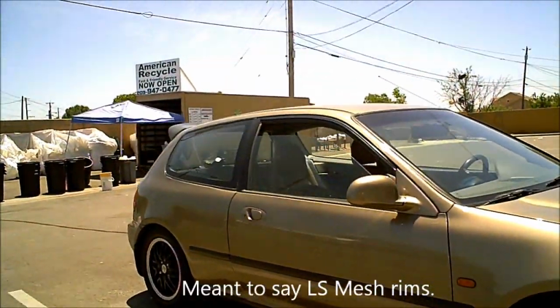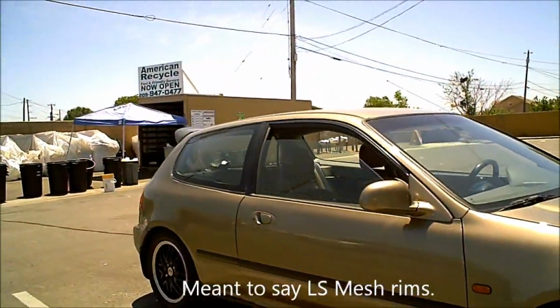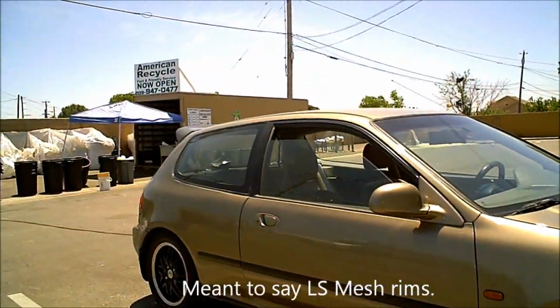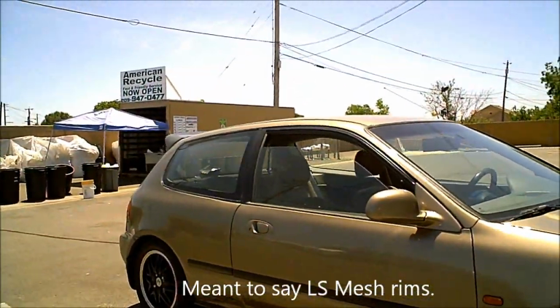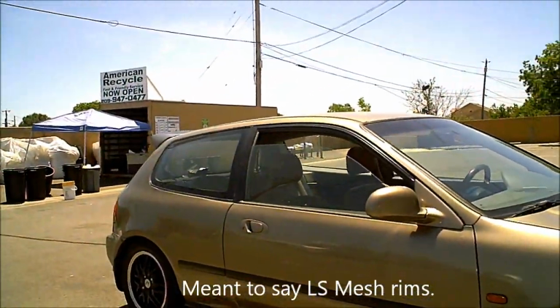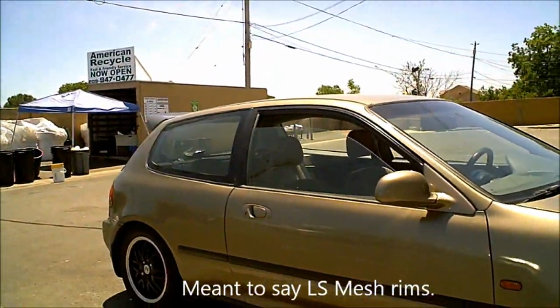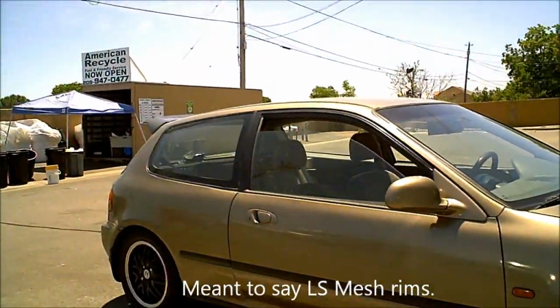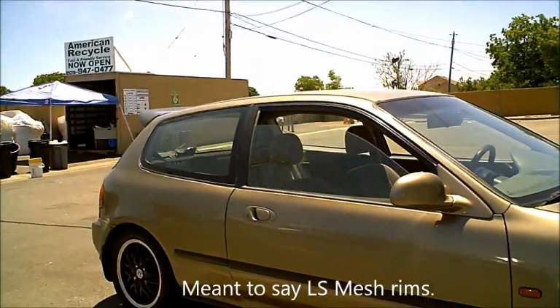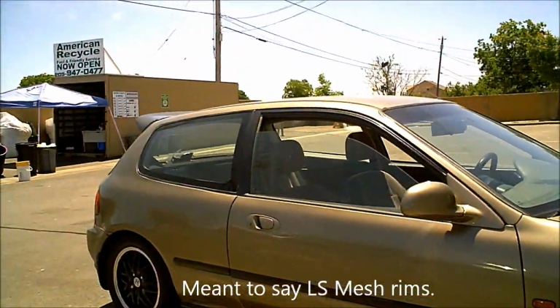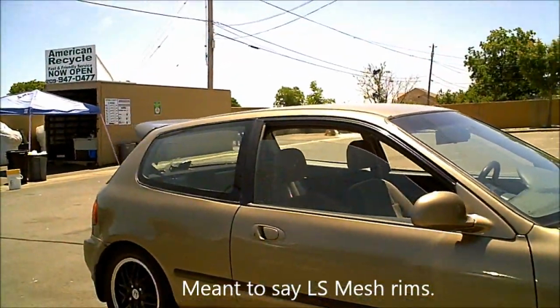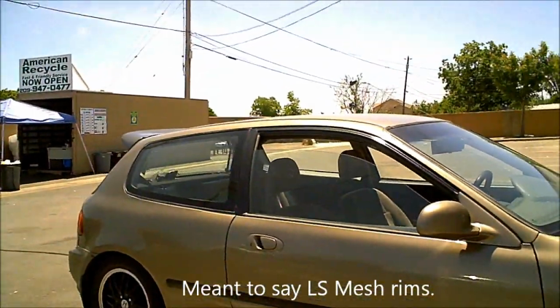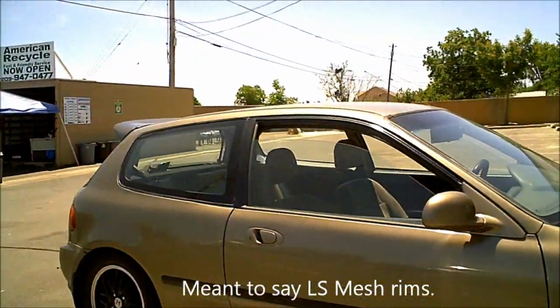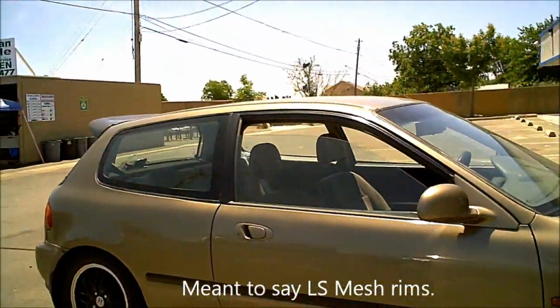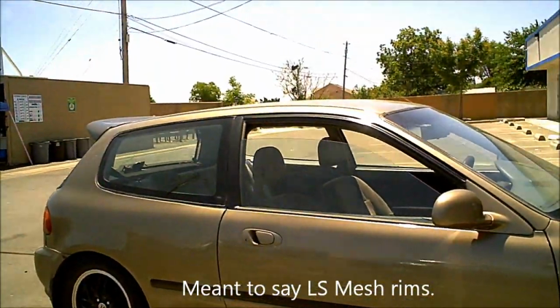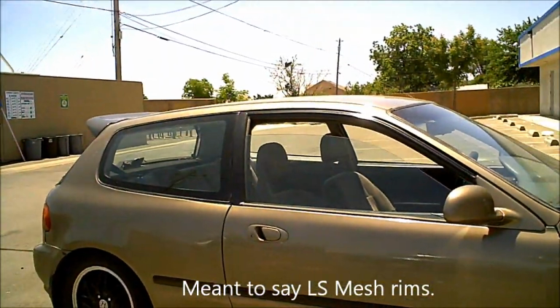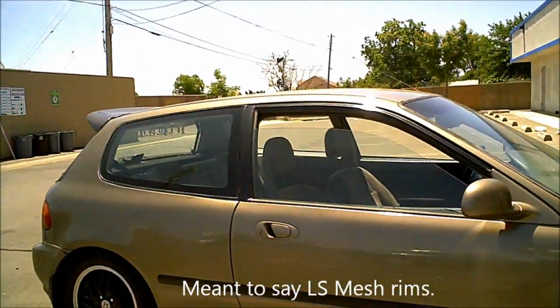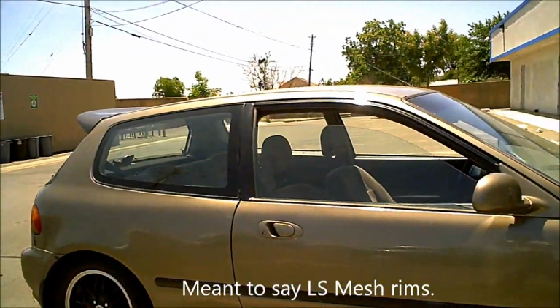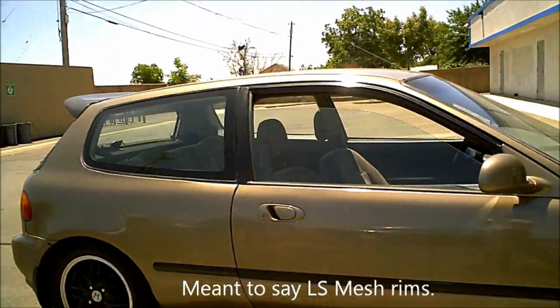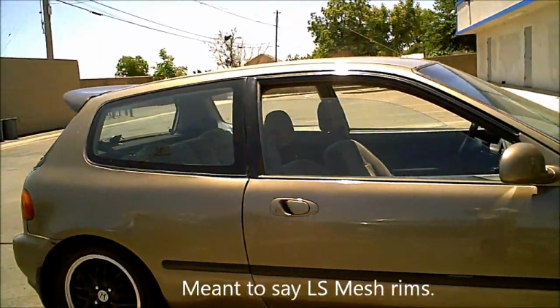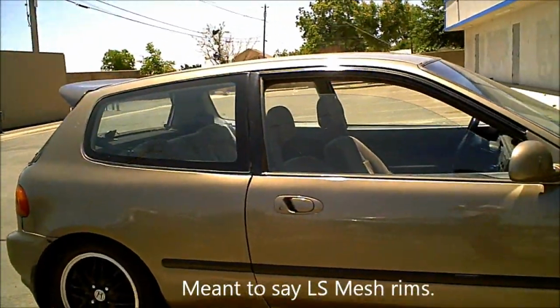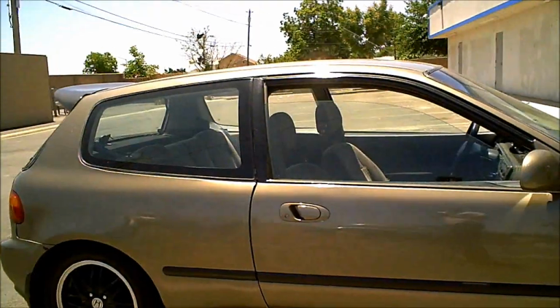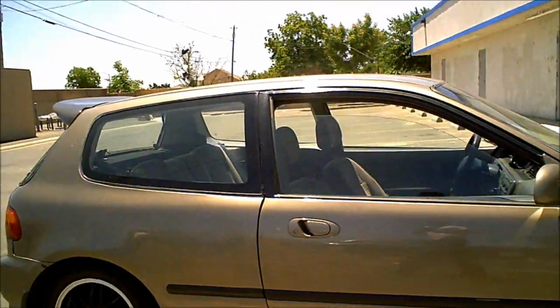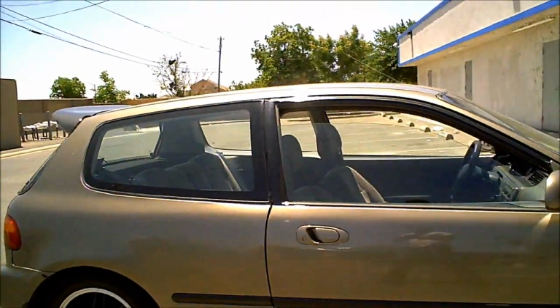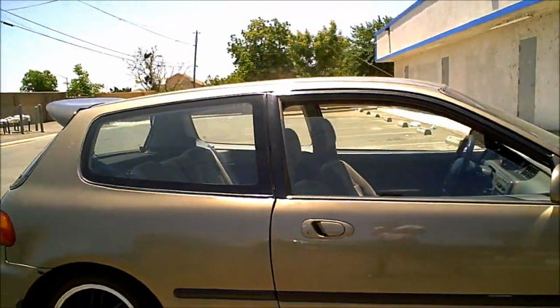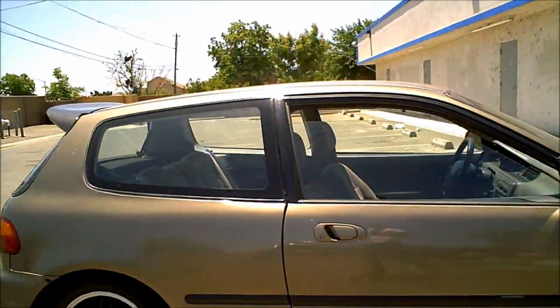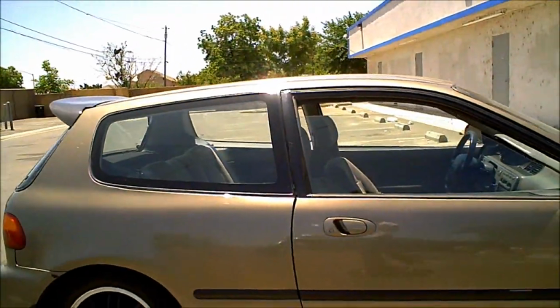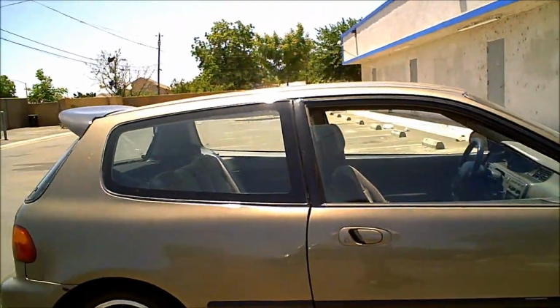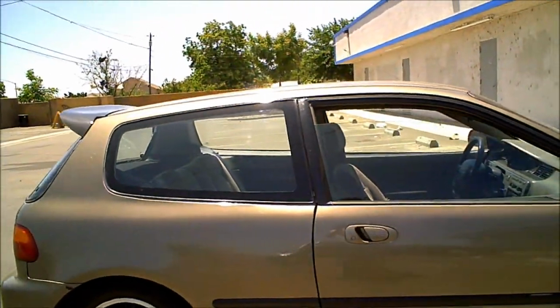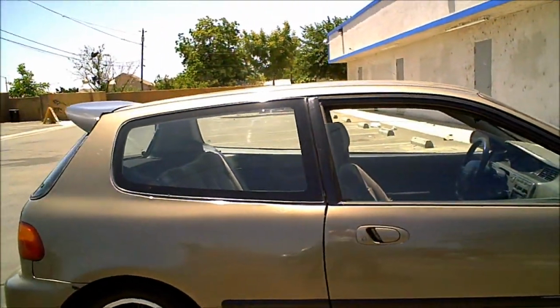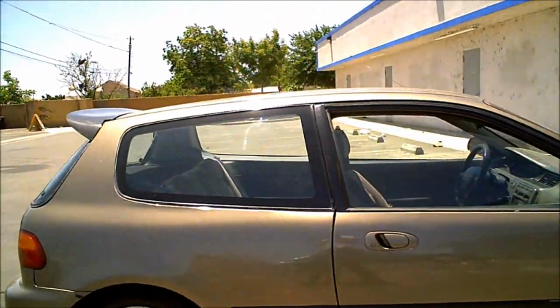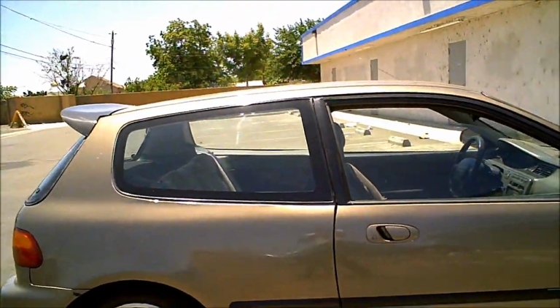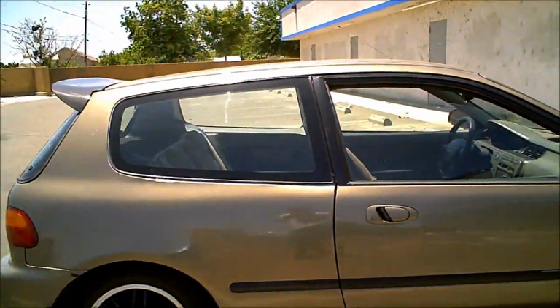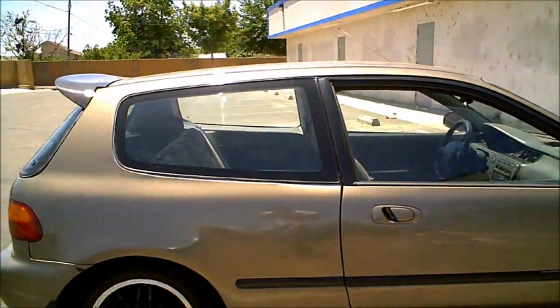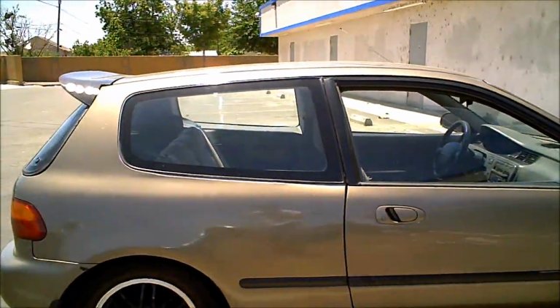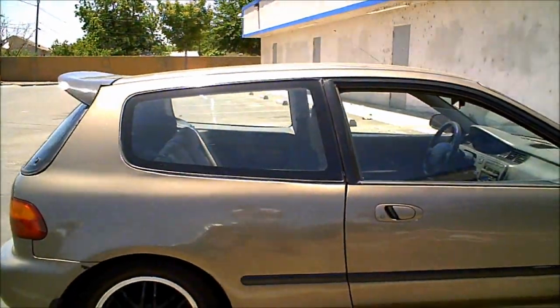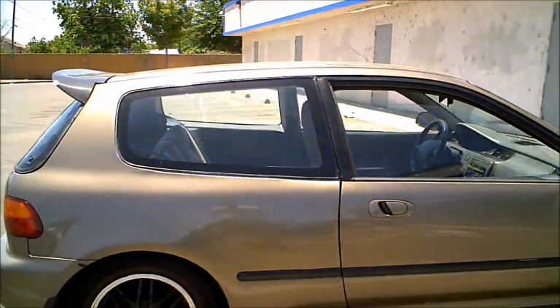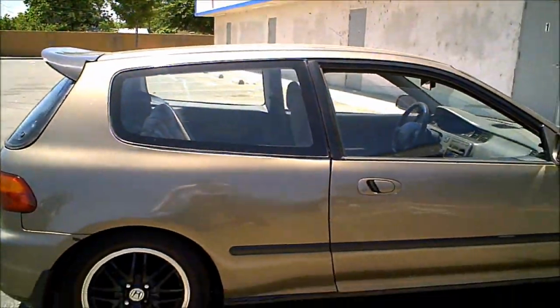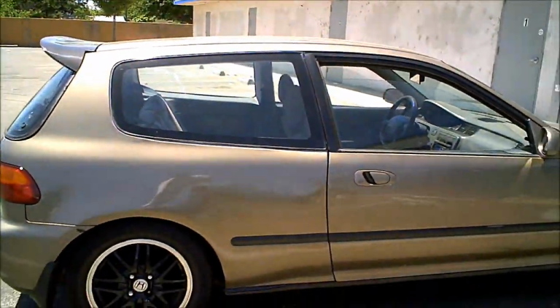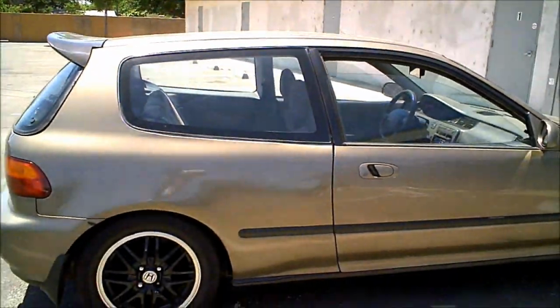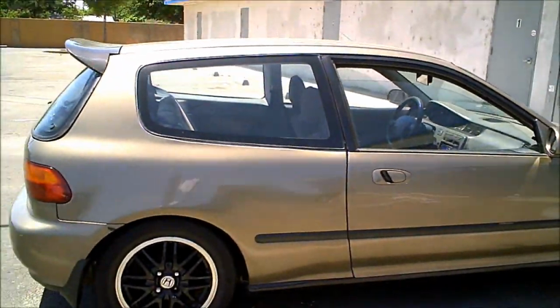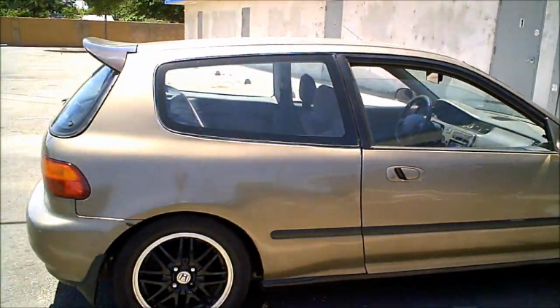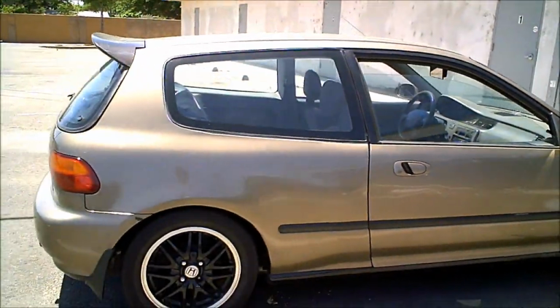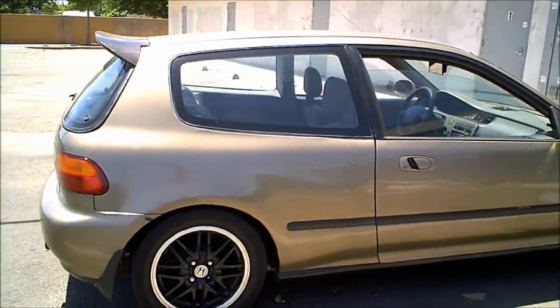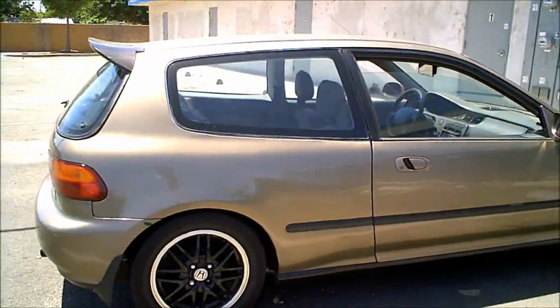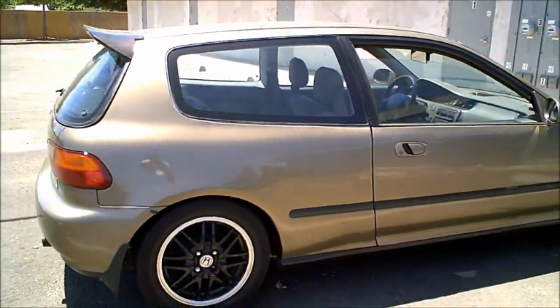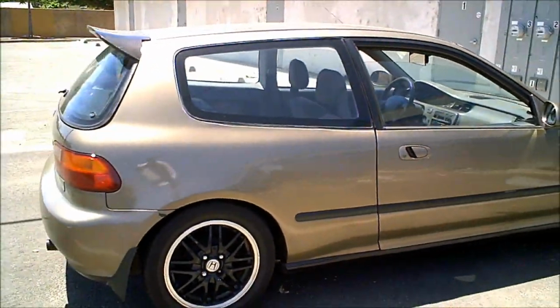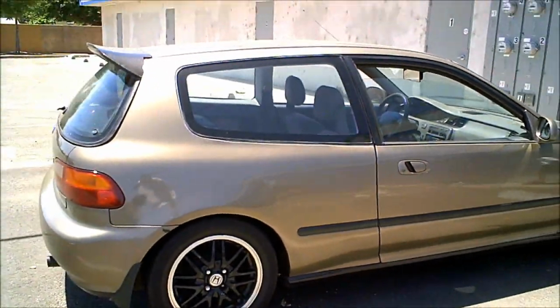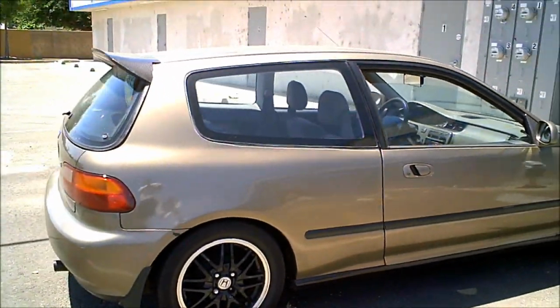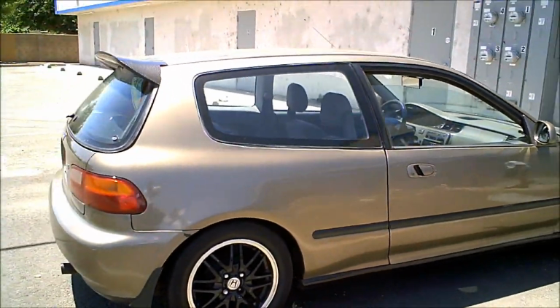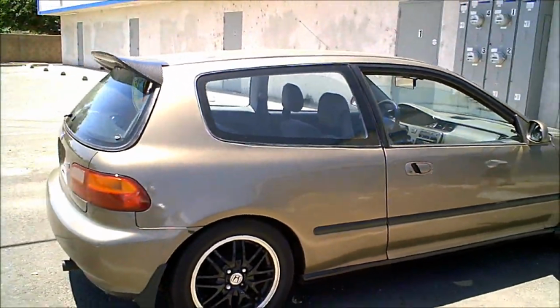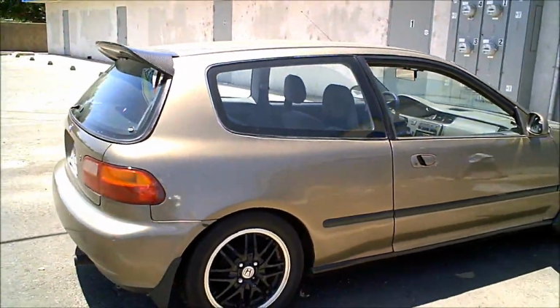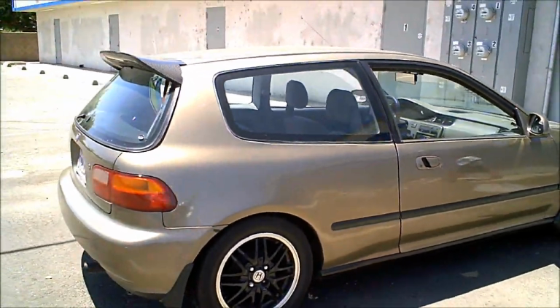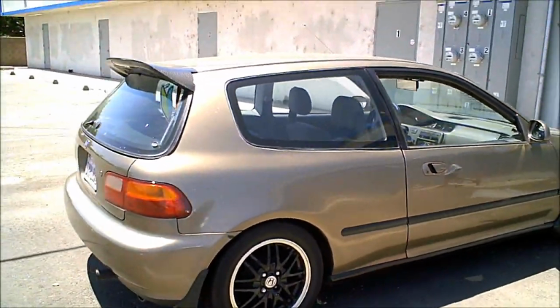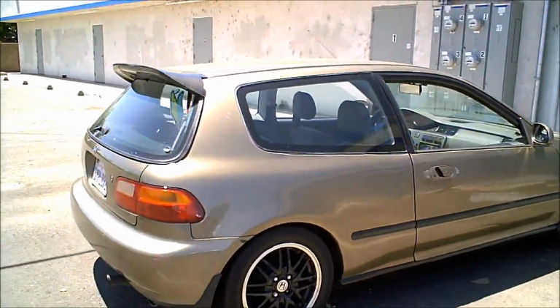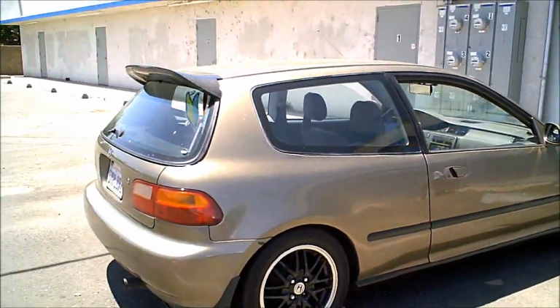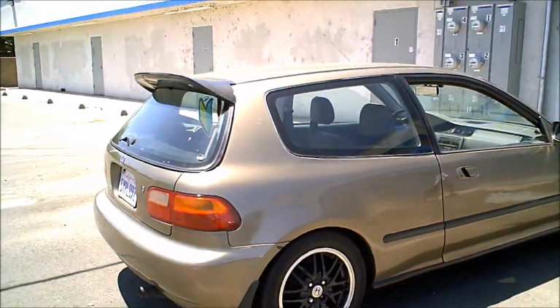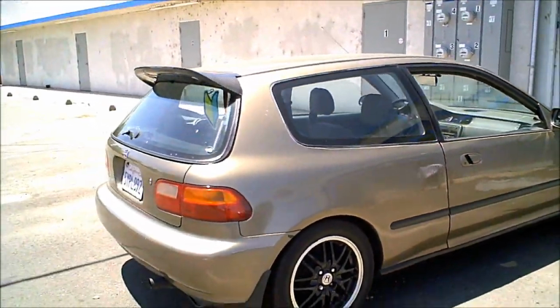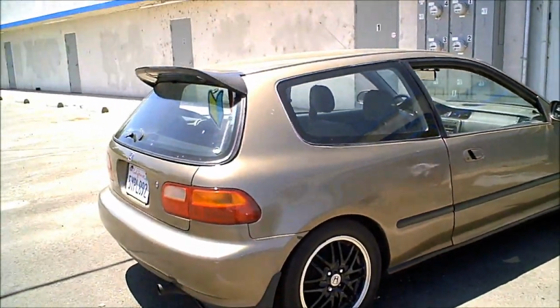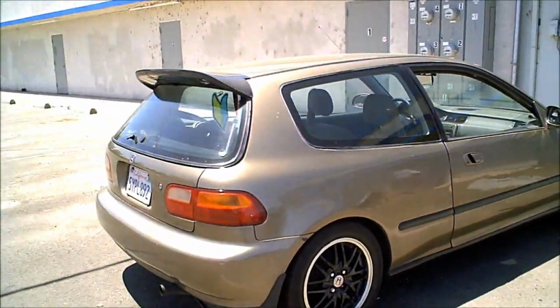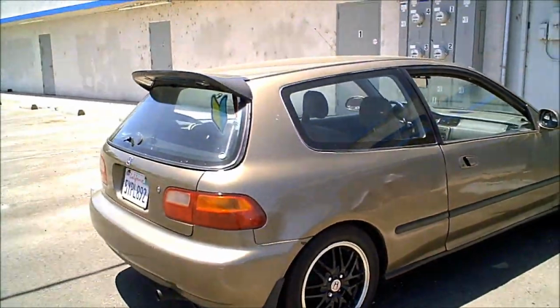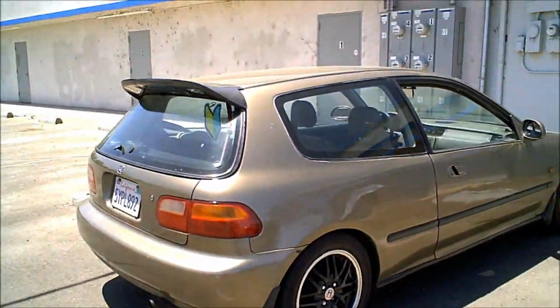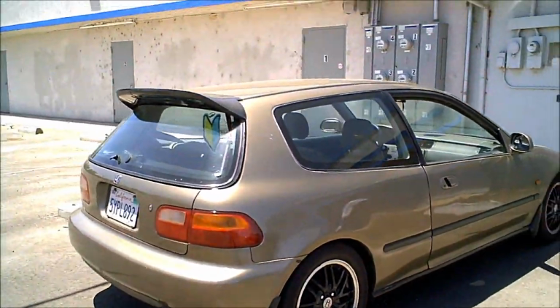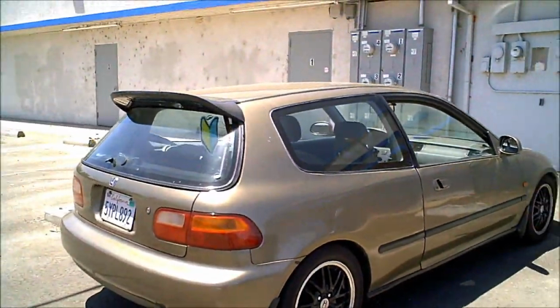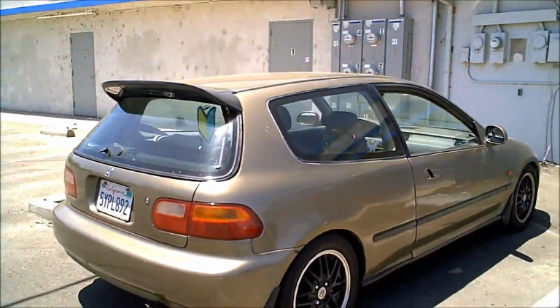I found this particular one when I was getting lunch and the owner obliged me to film it and I noticed it.